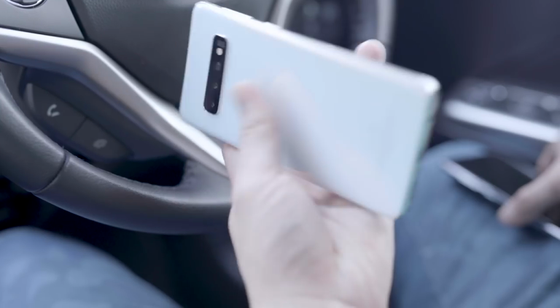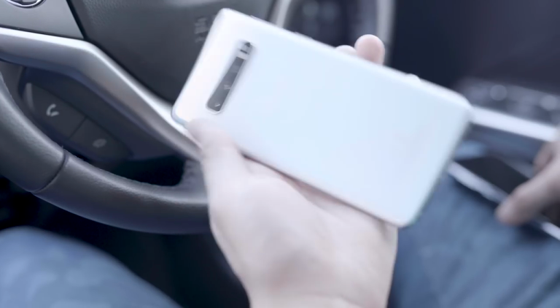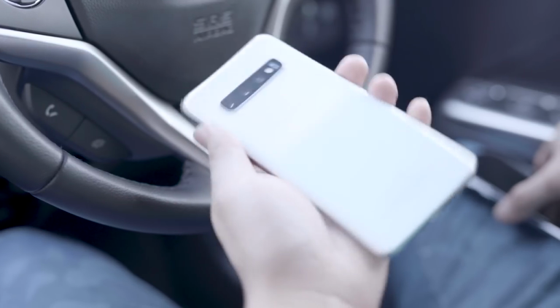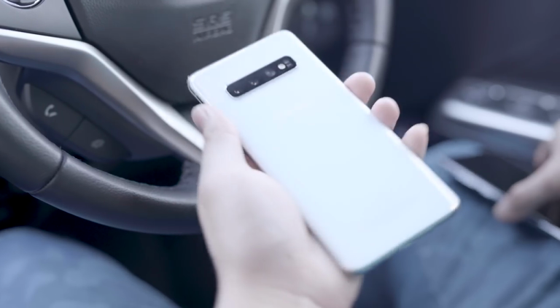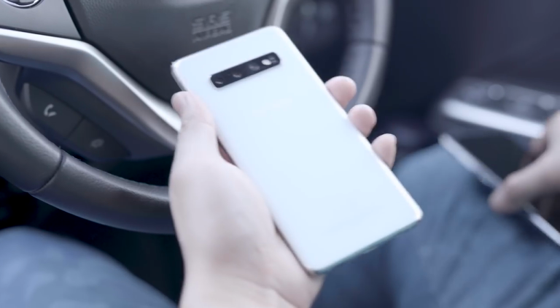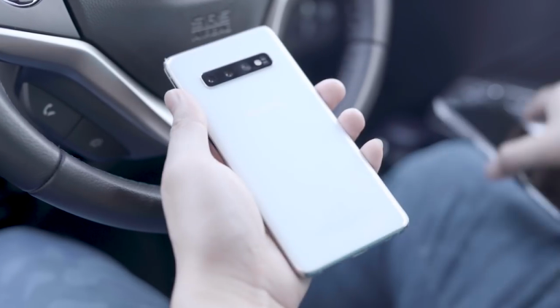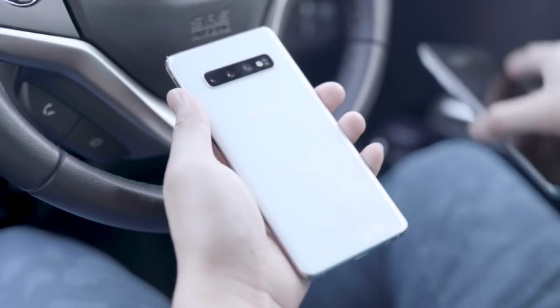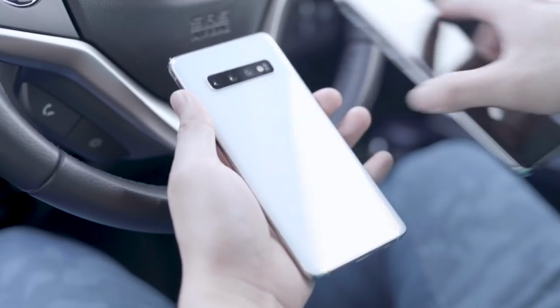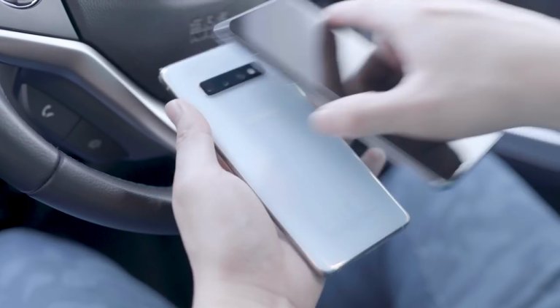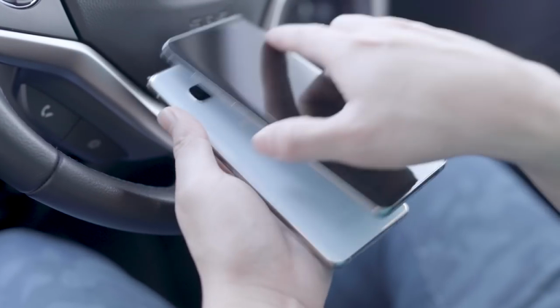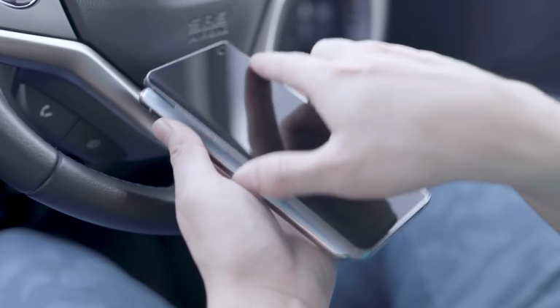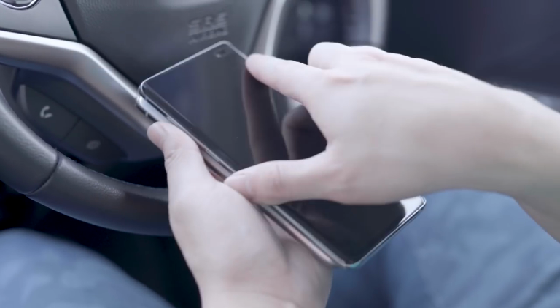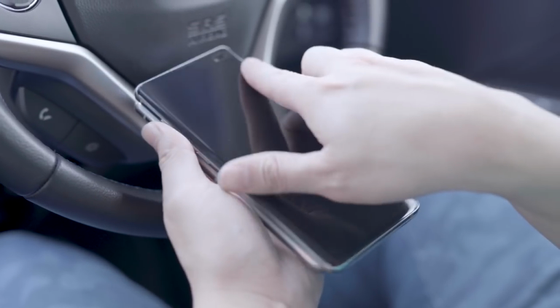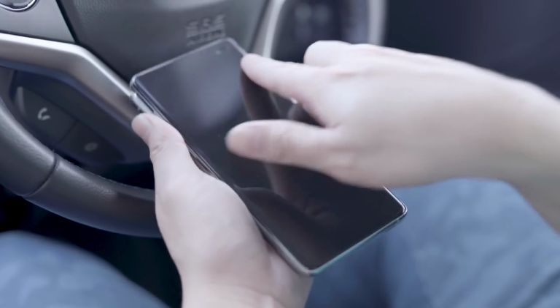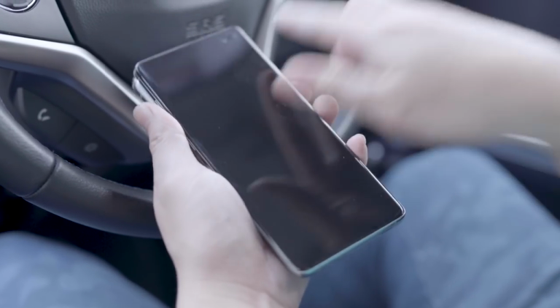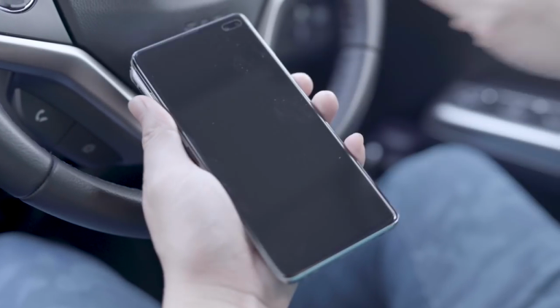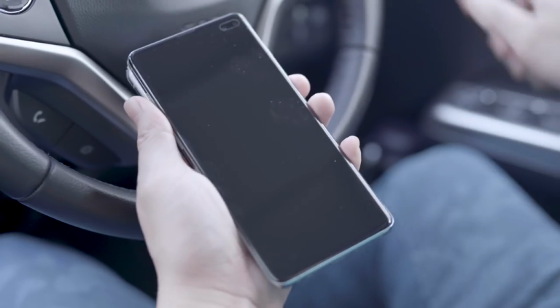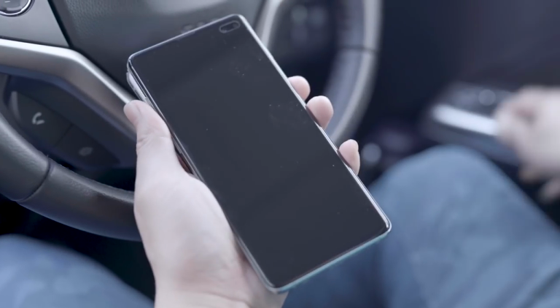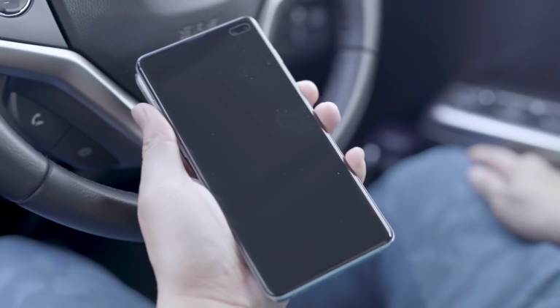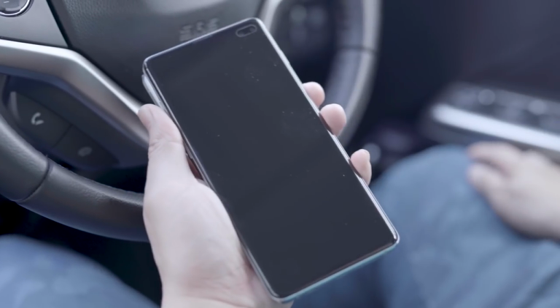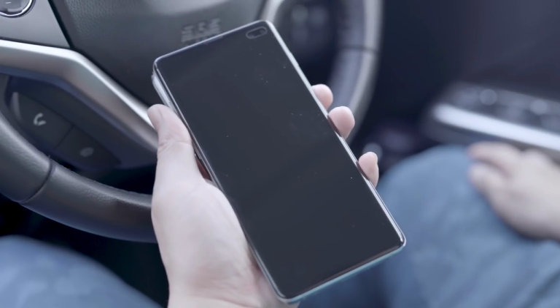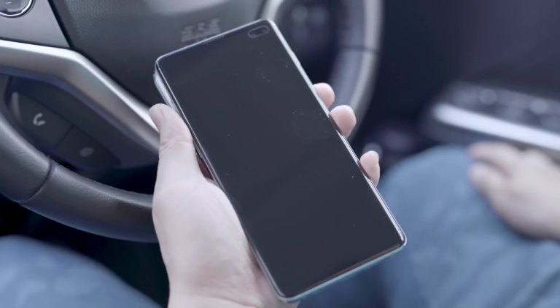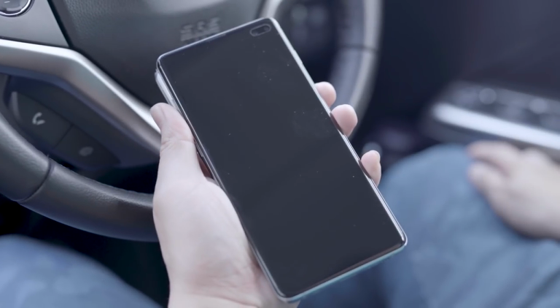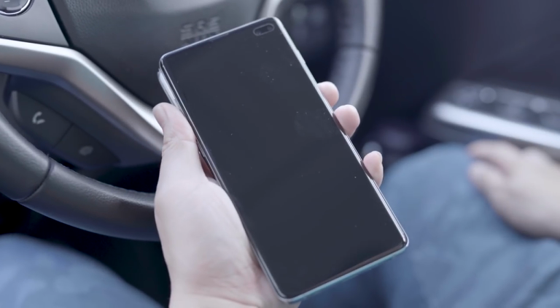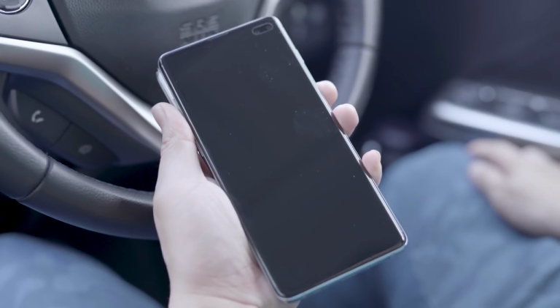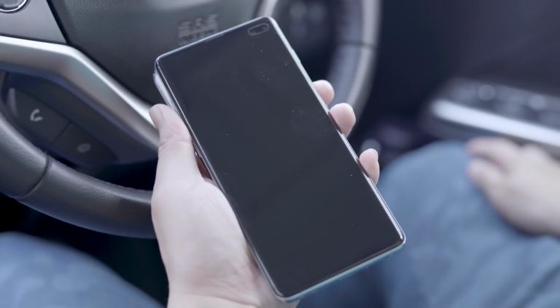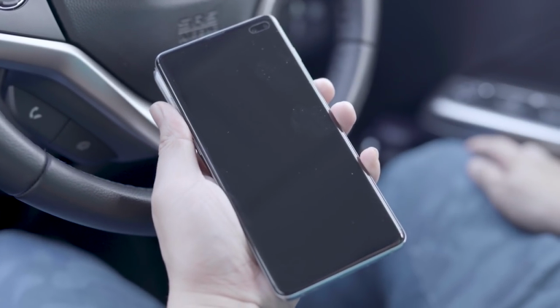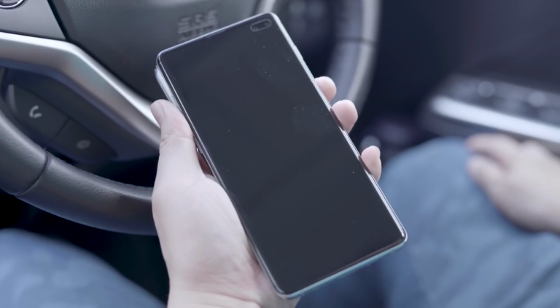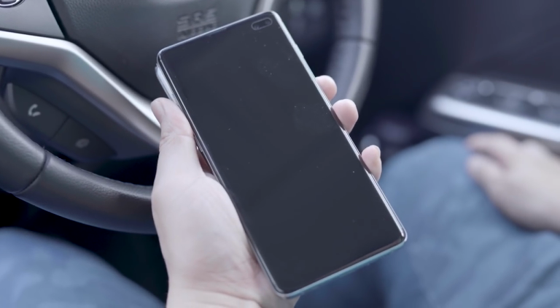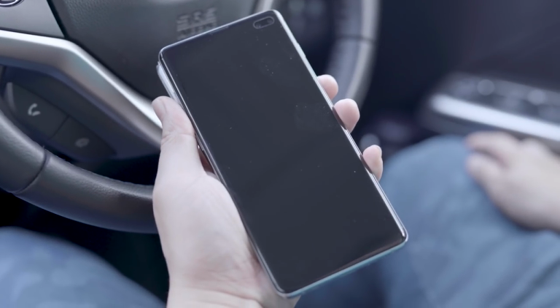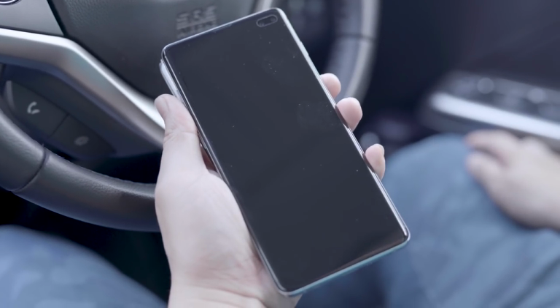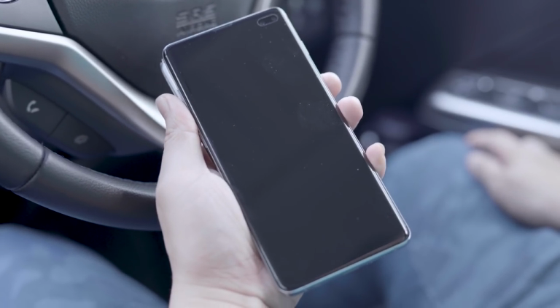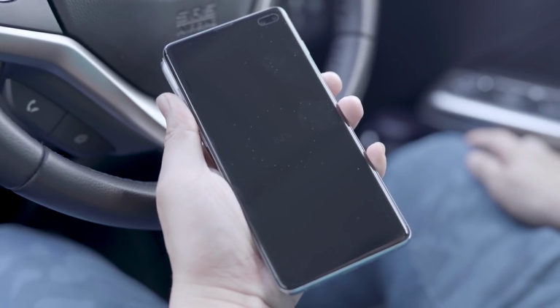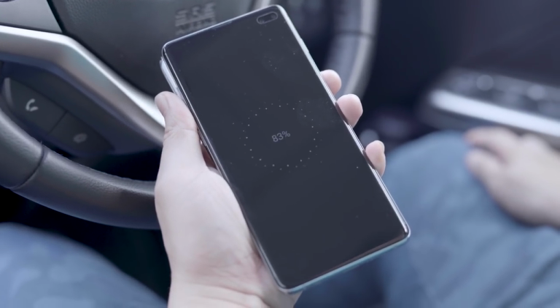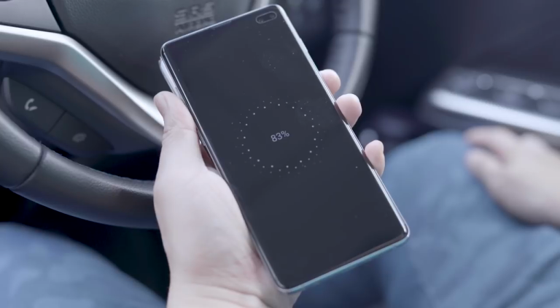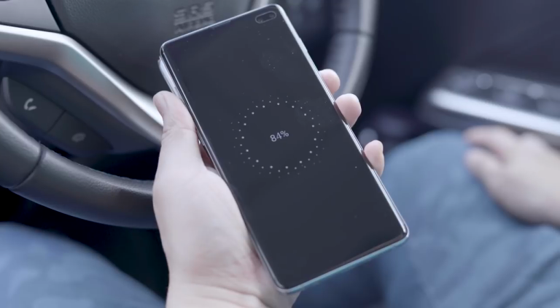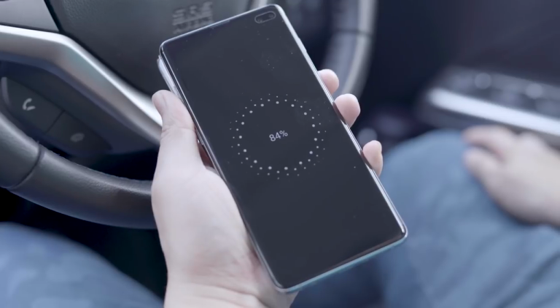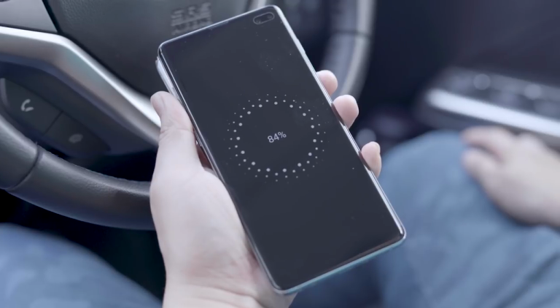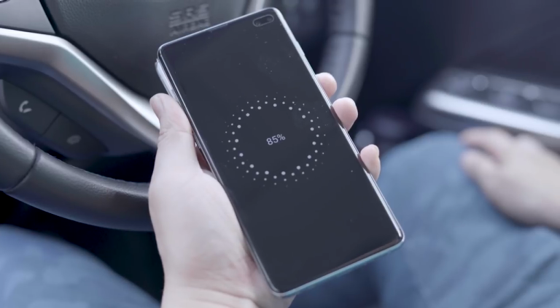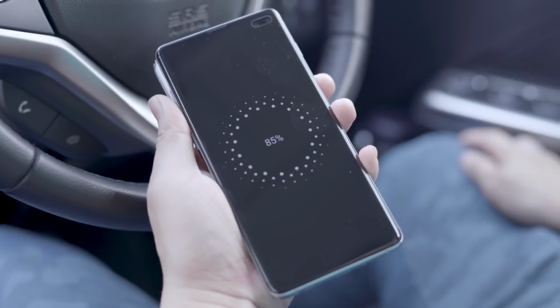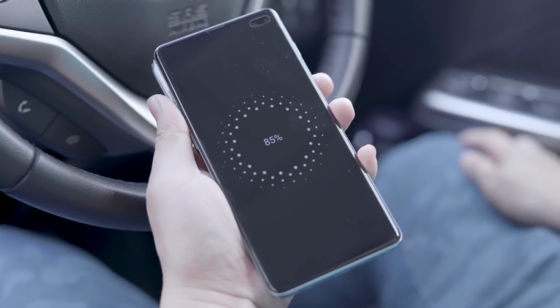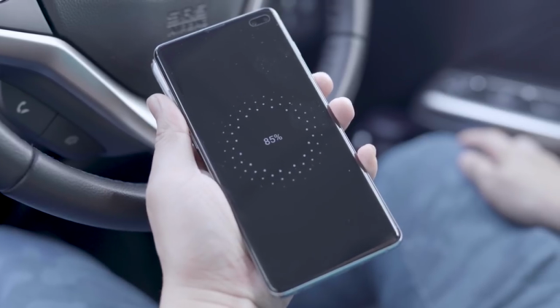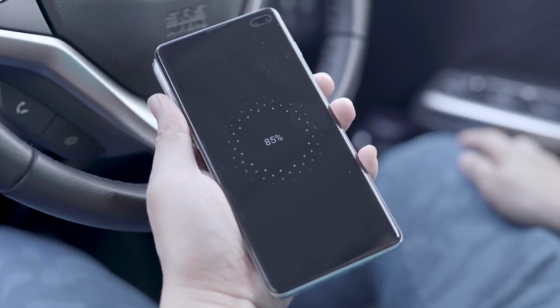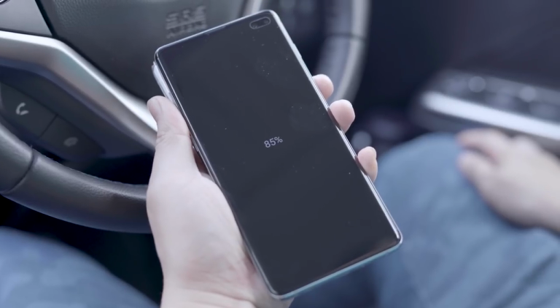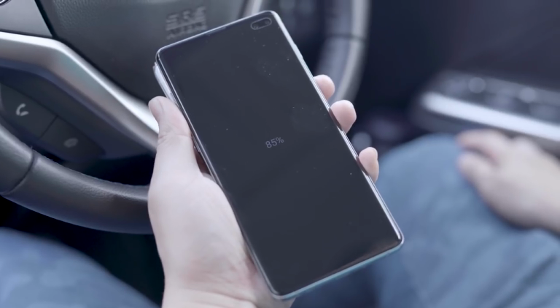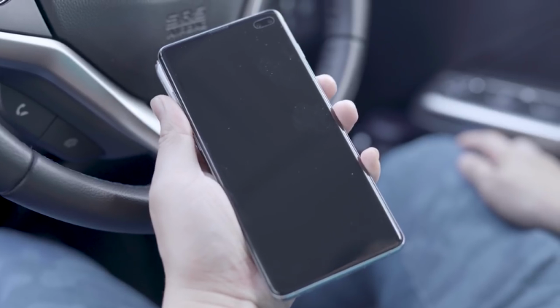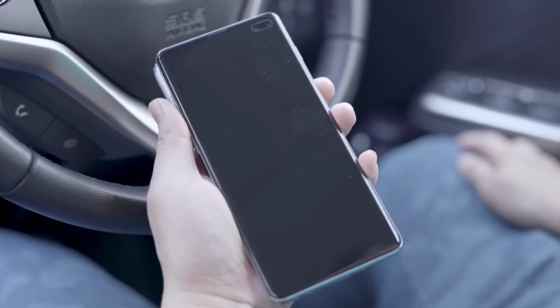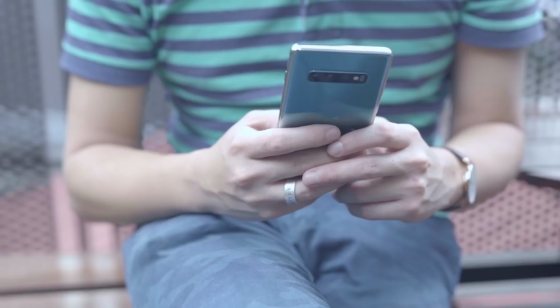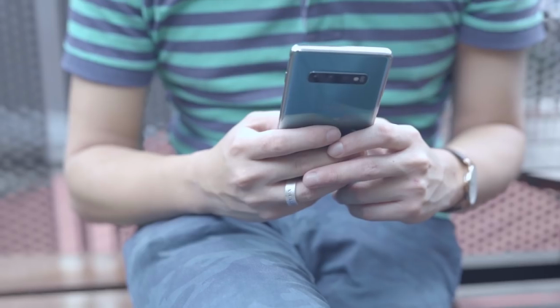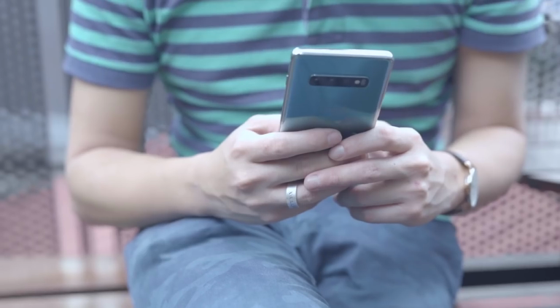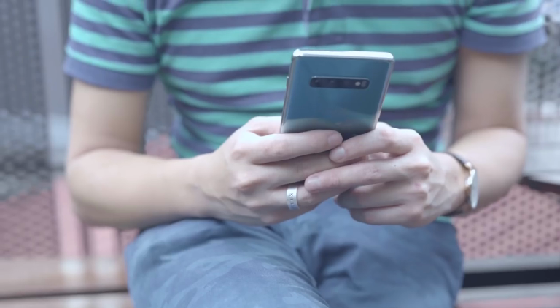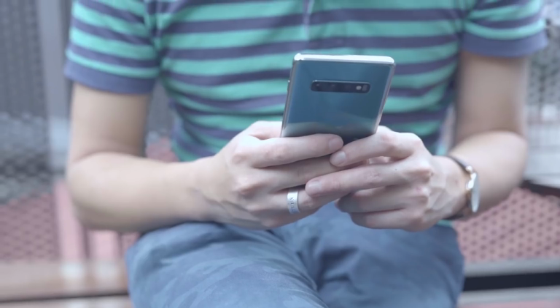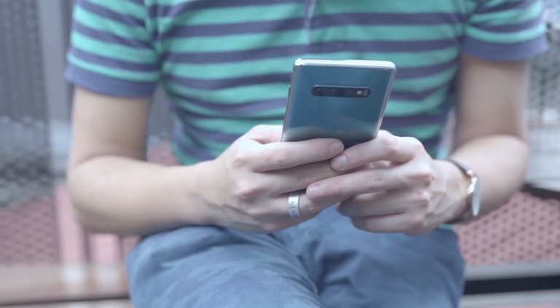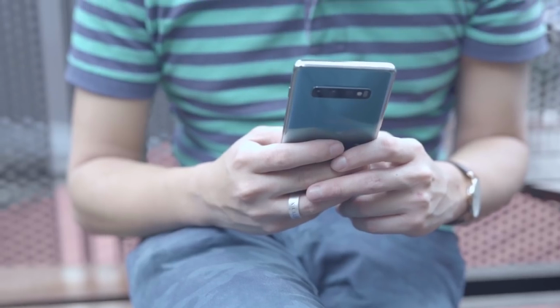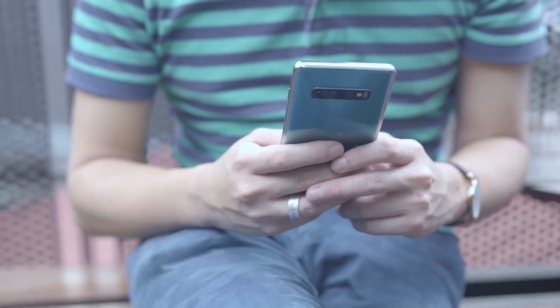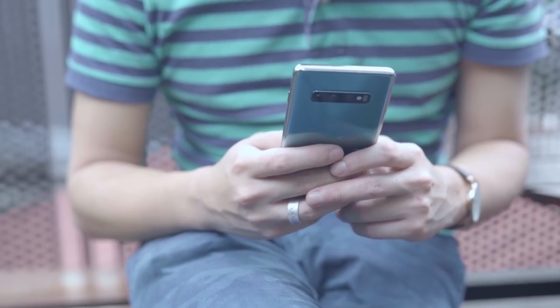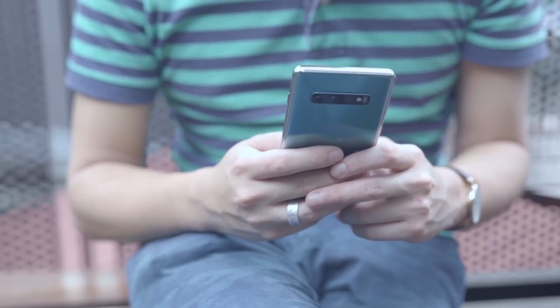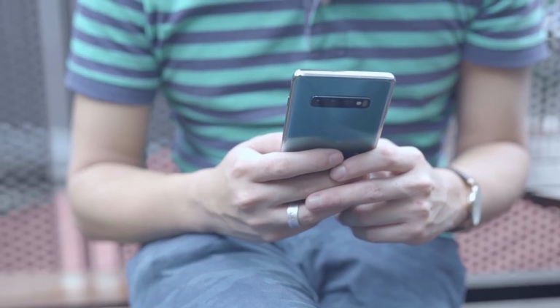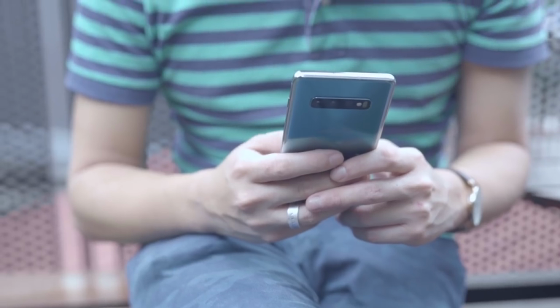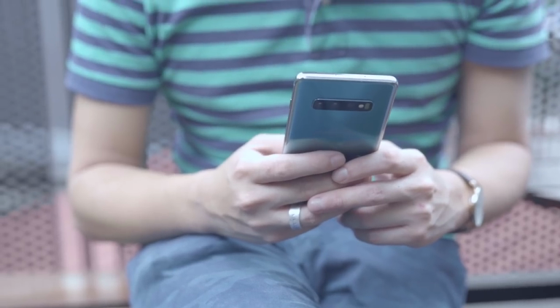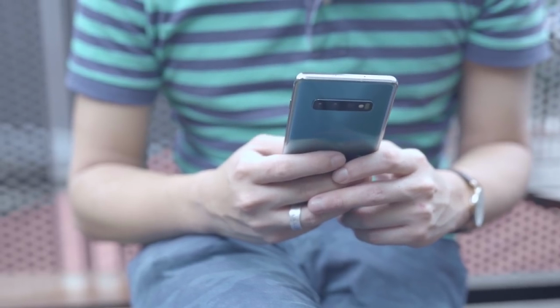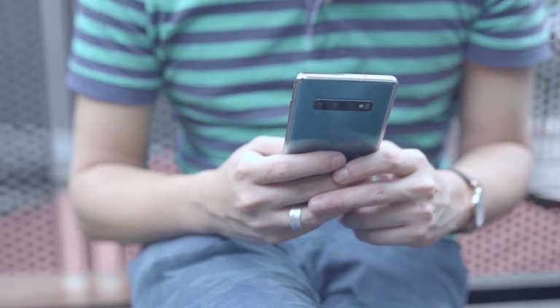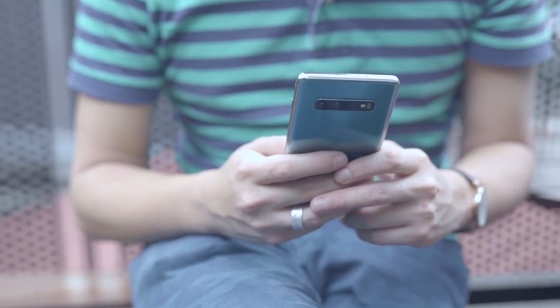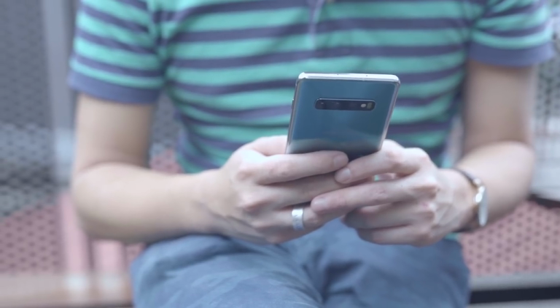They come with a new power sharing function which helps to charge other phones or accessories wirelessly when needed.